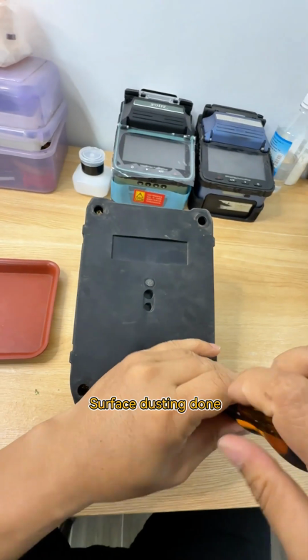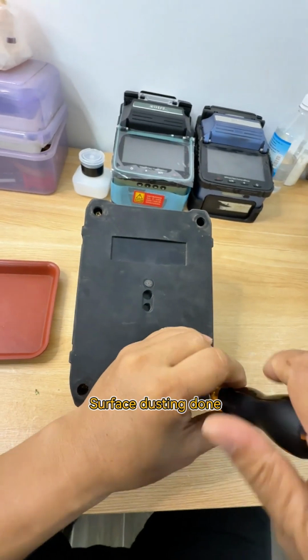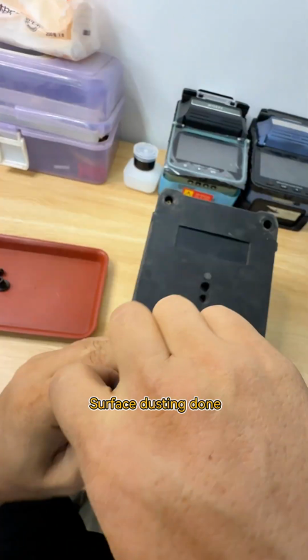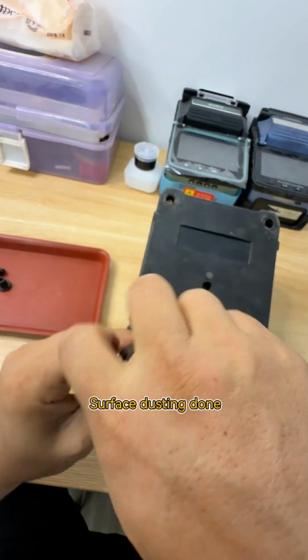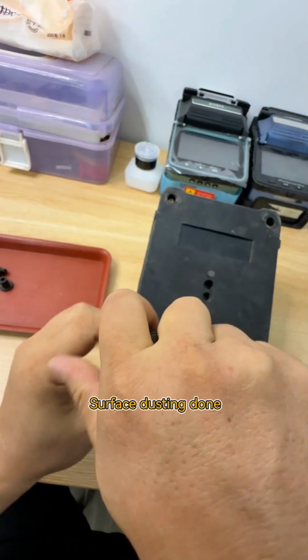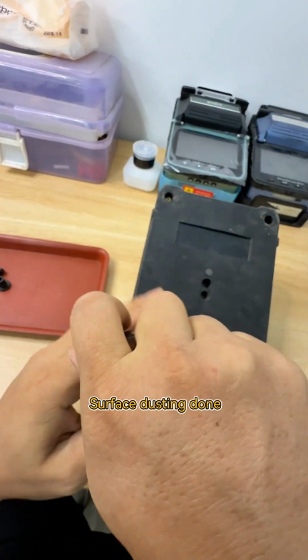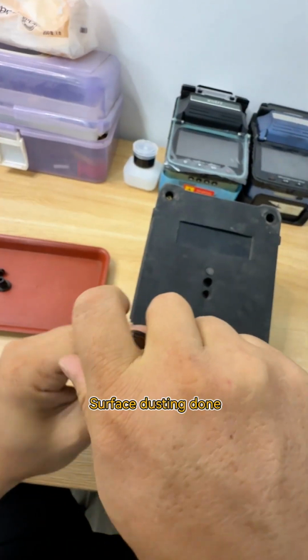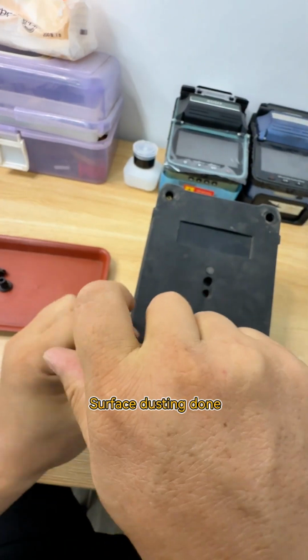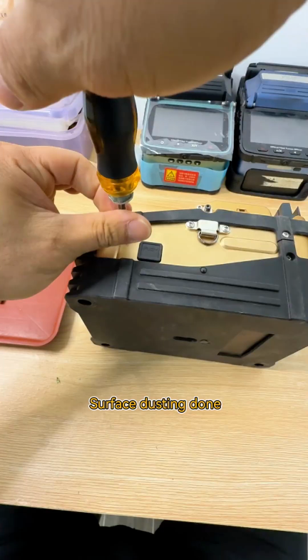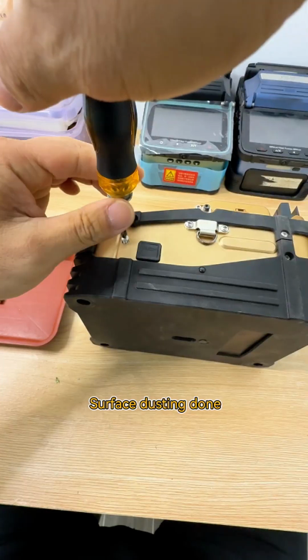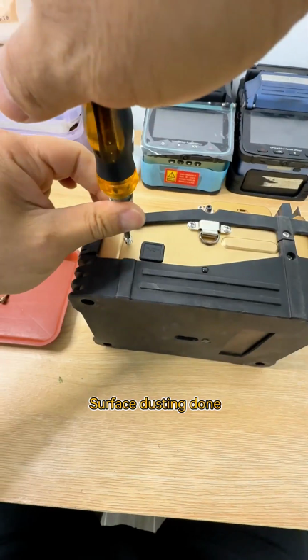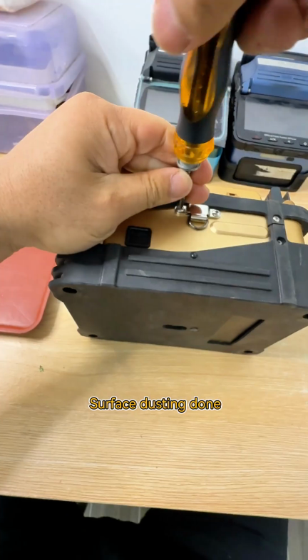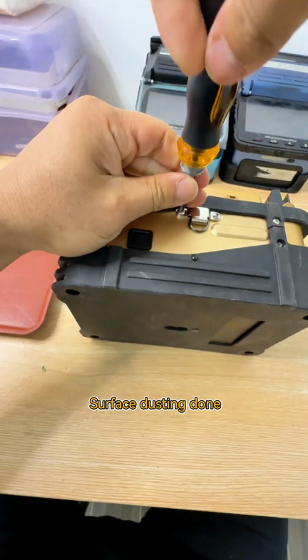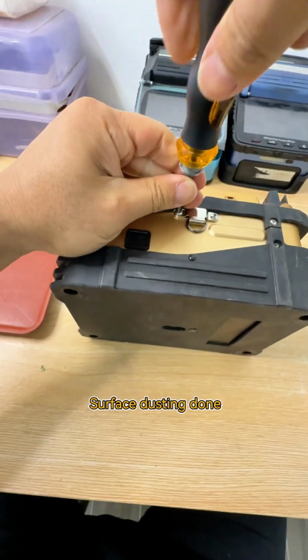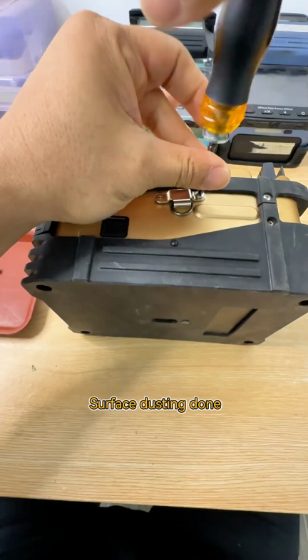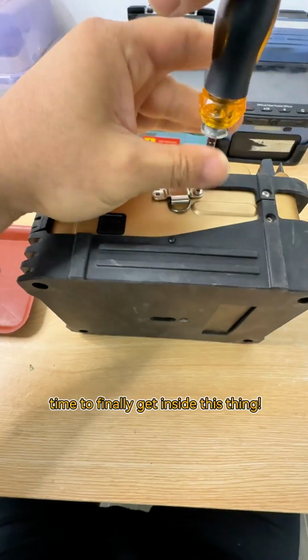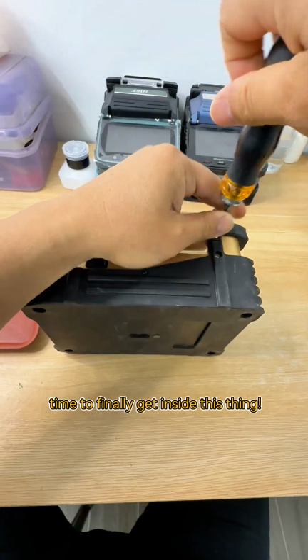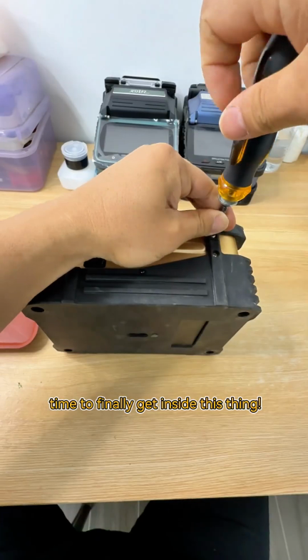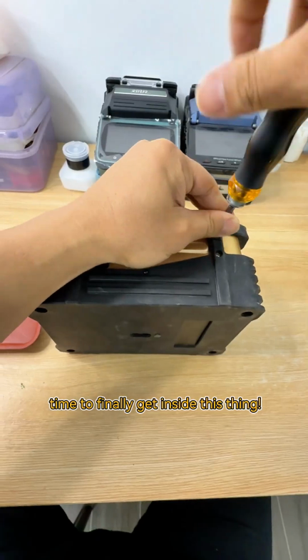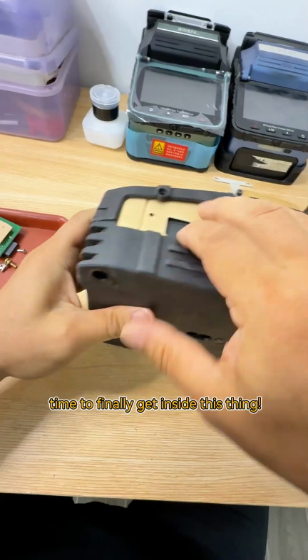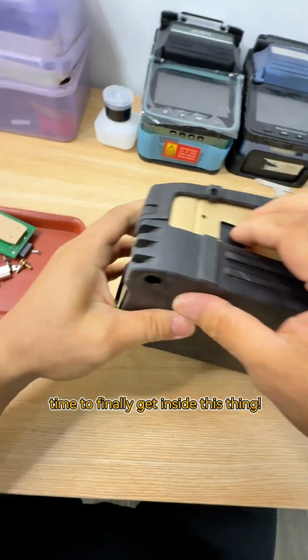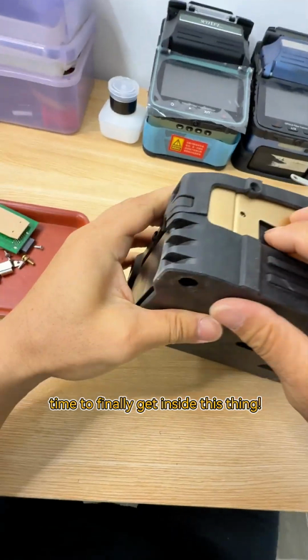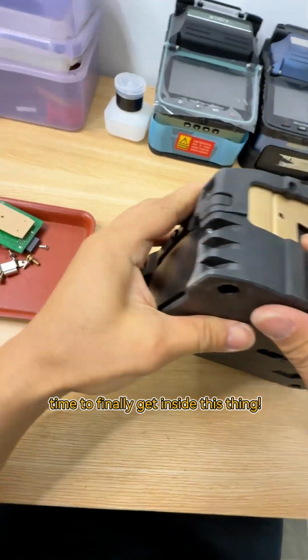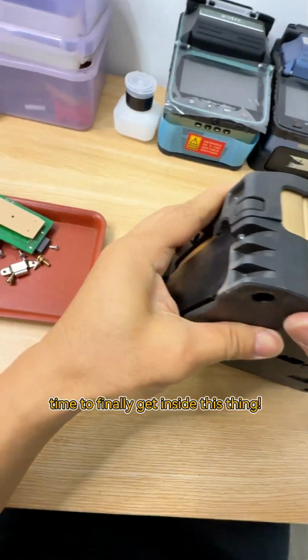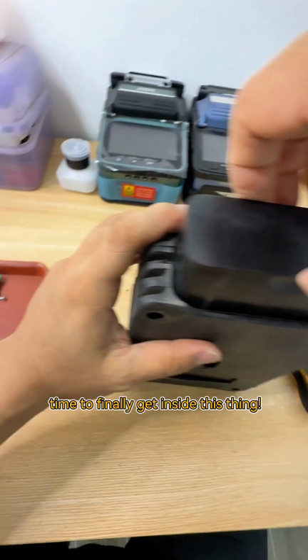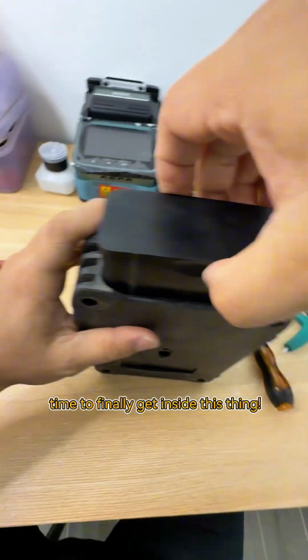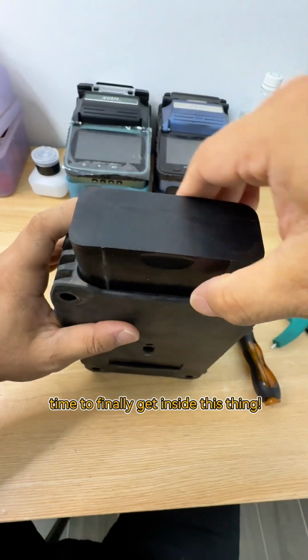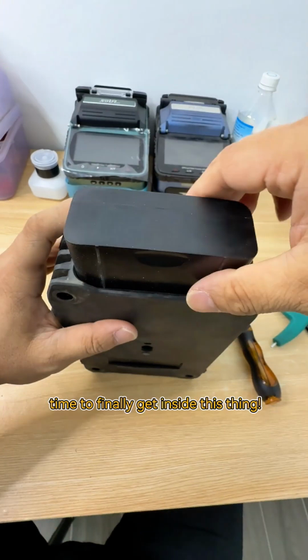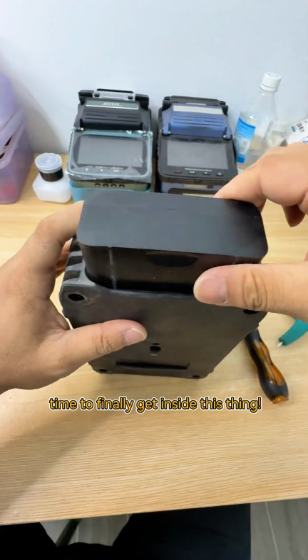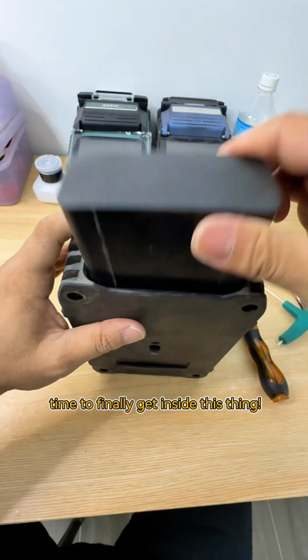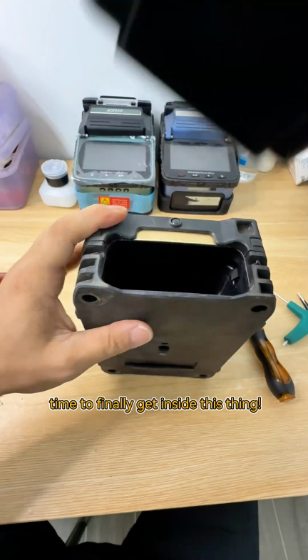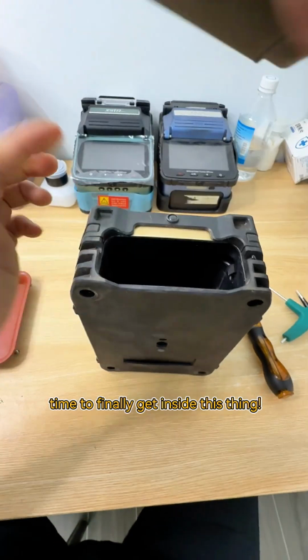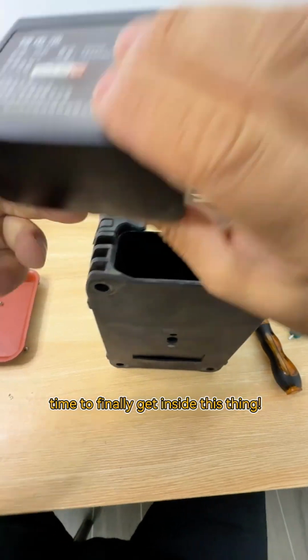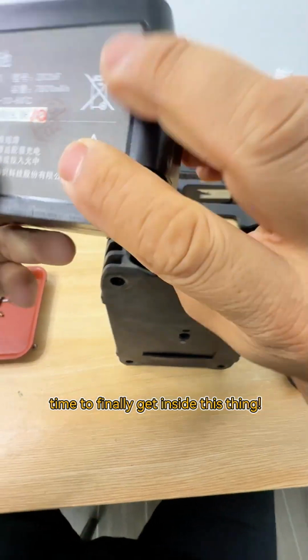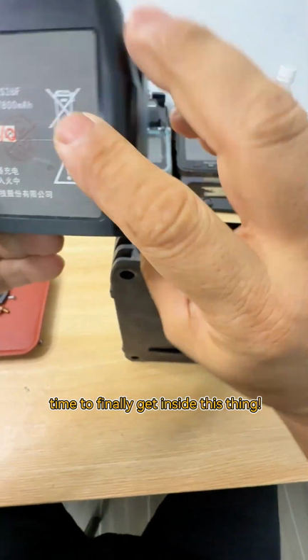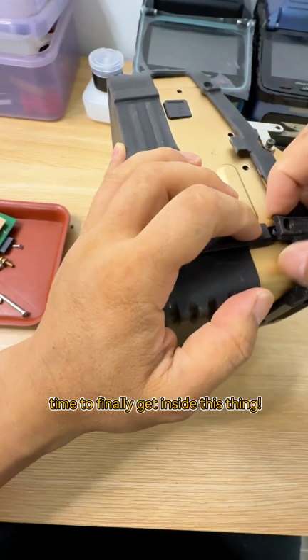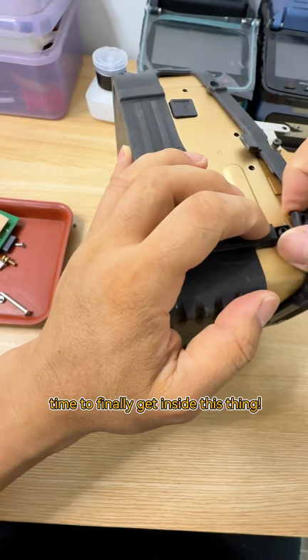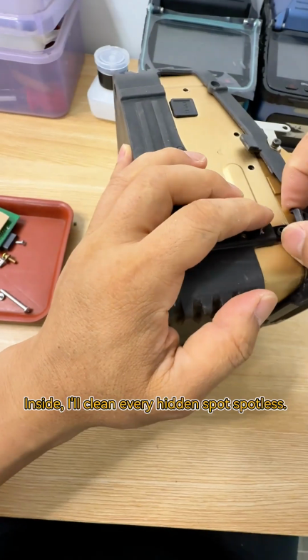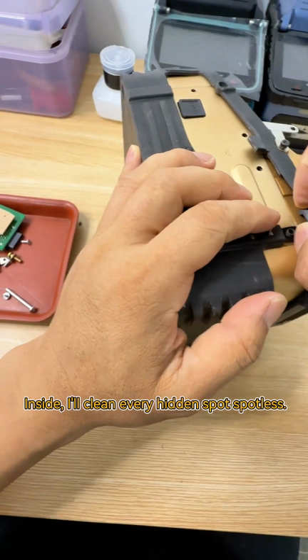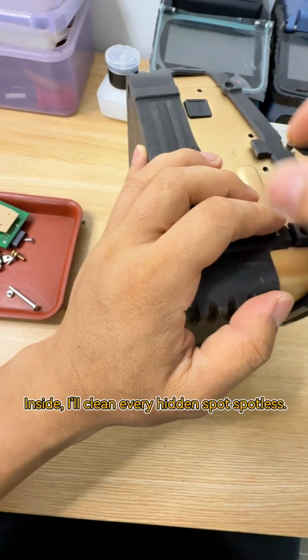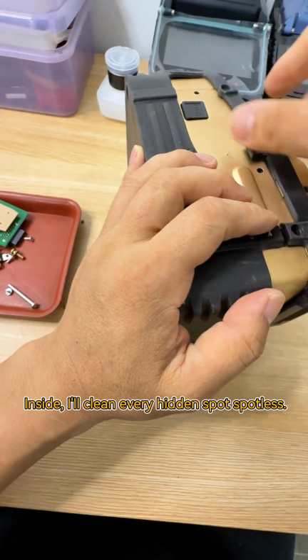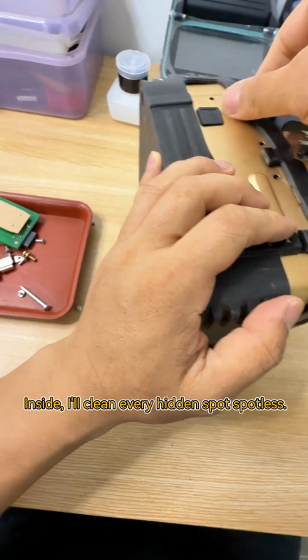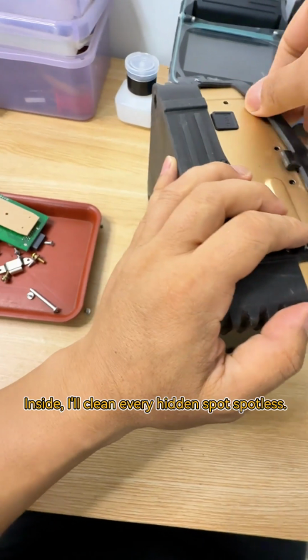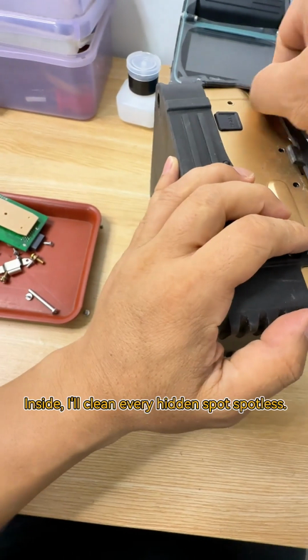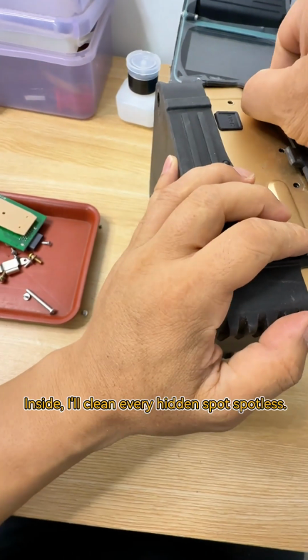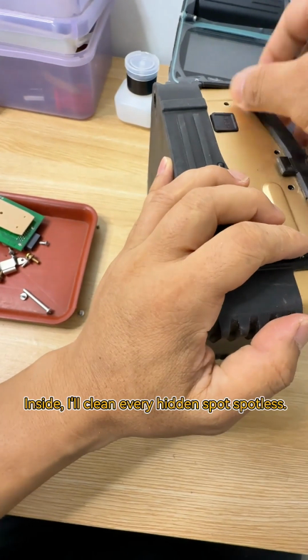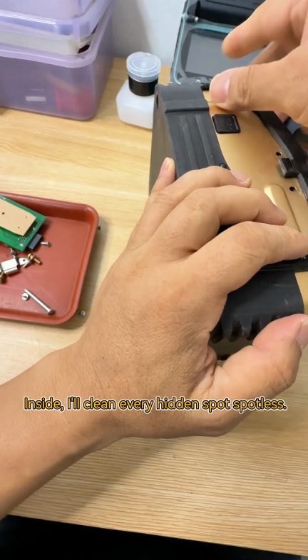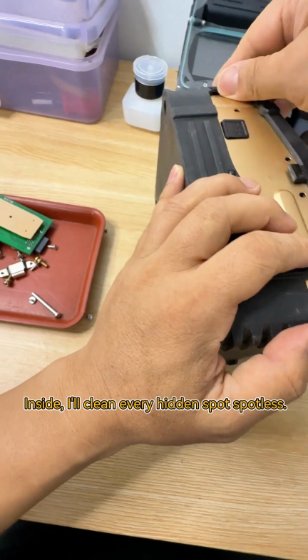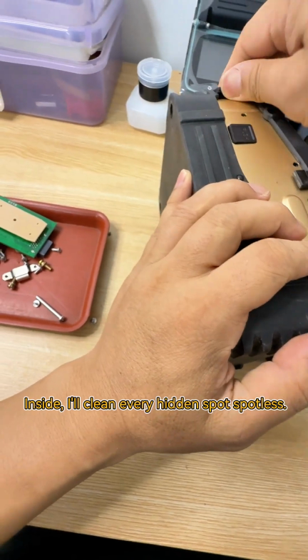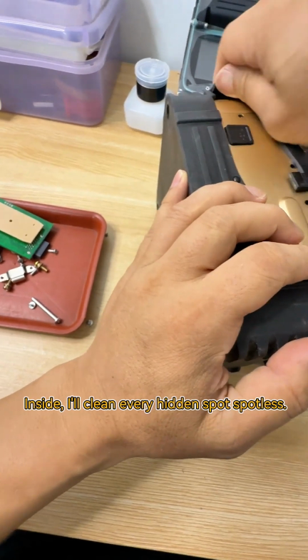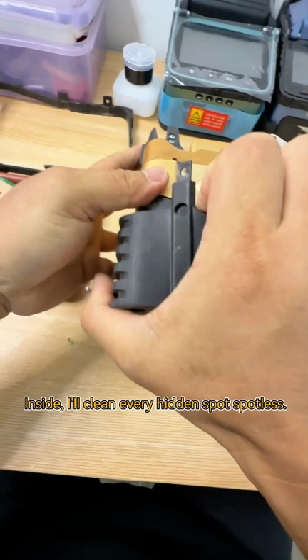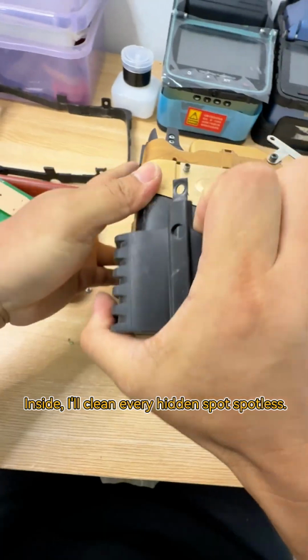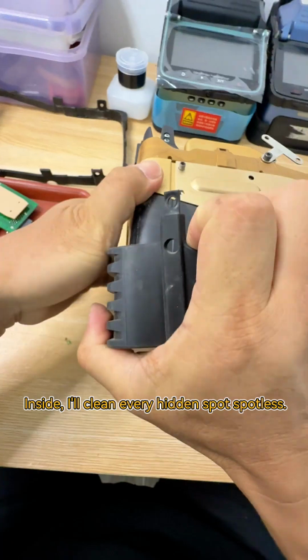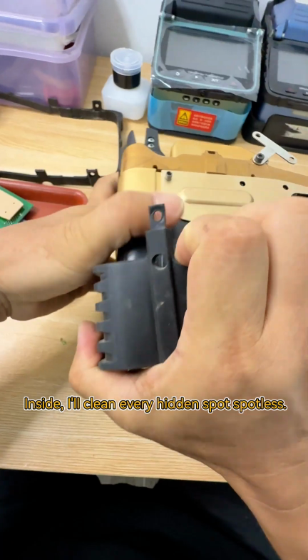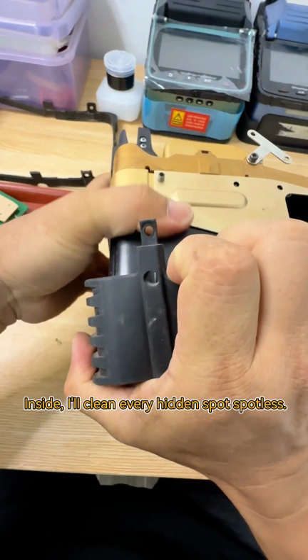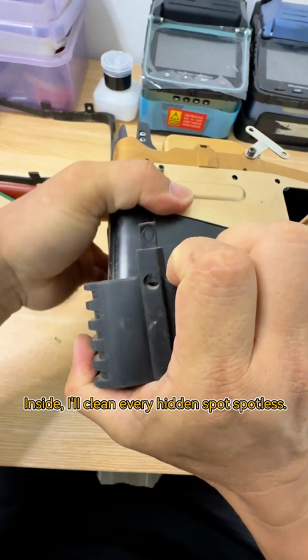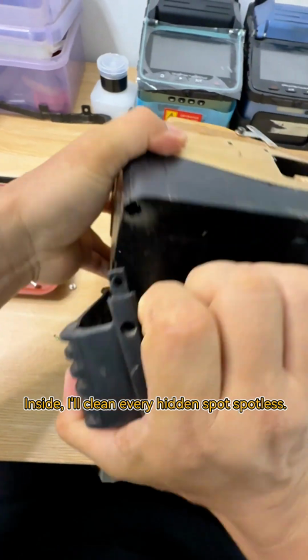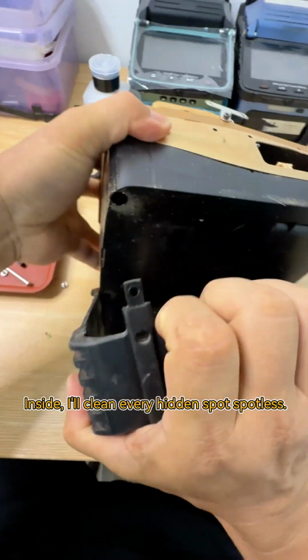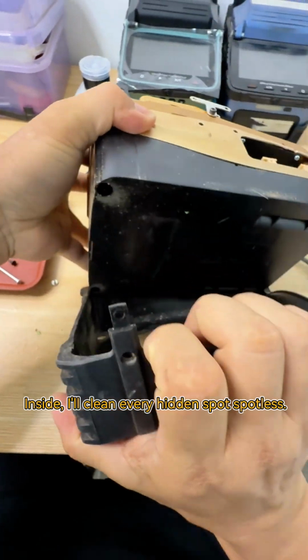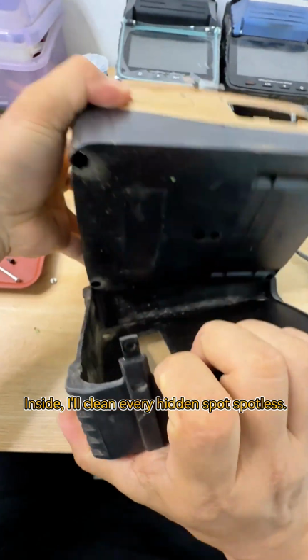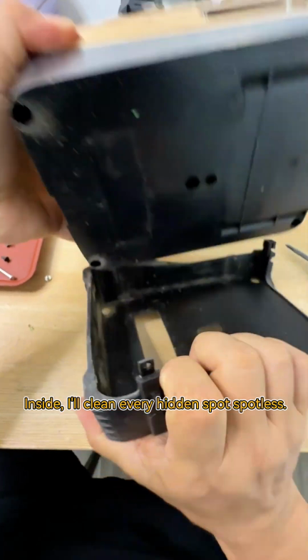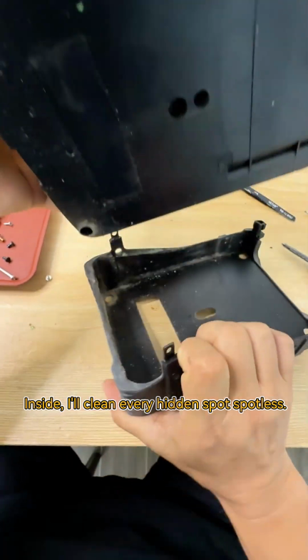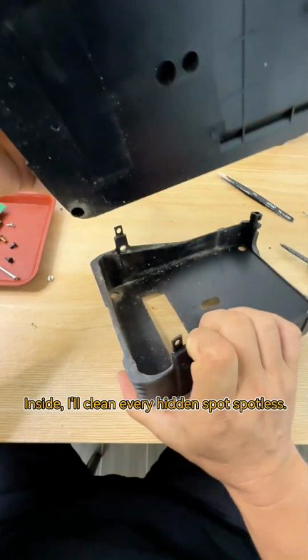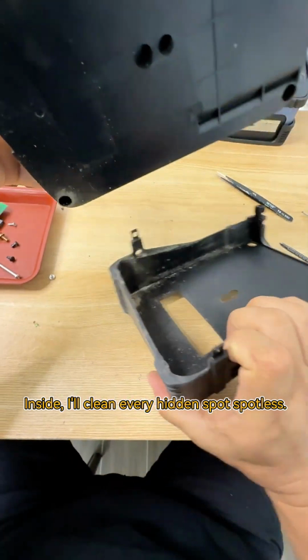Surface dusting done. Time to finally get inside this thing. Inside, I'll clean every hidden spot spotless.